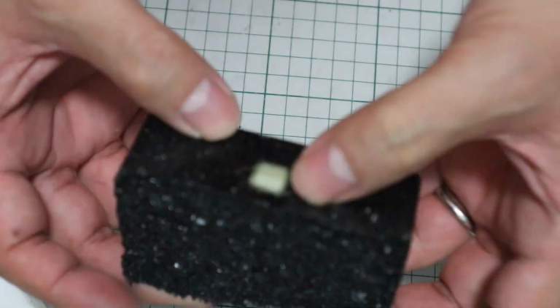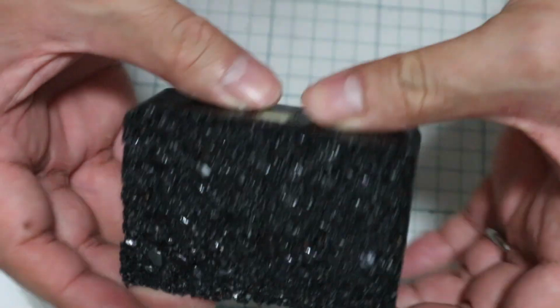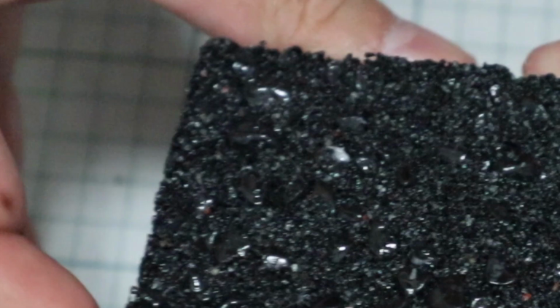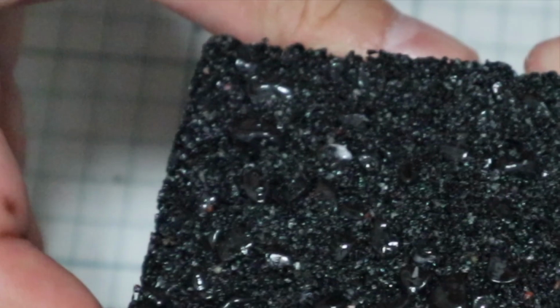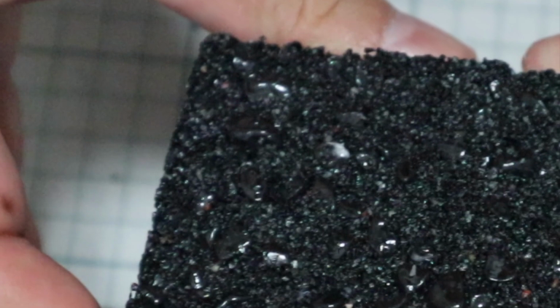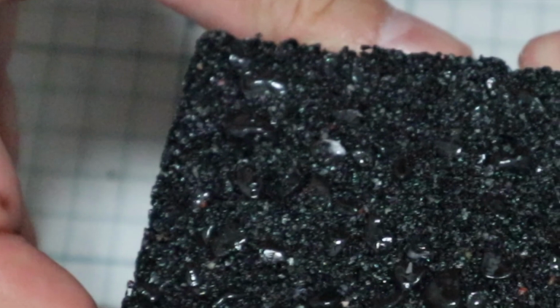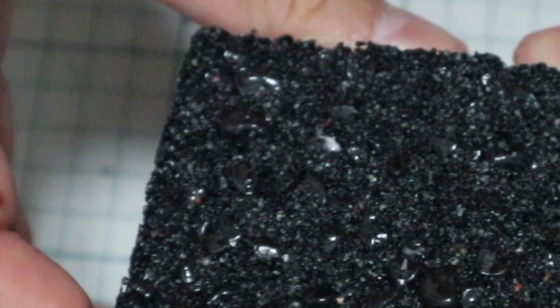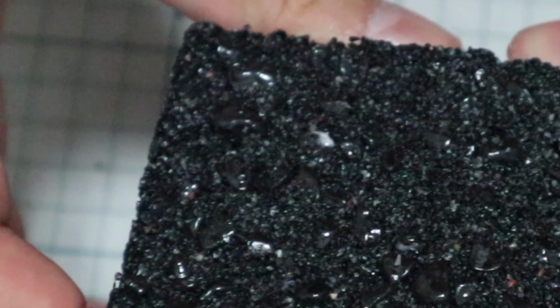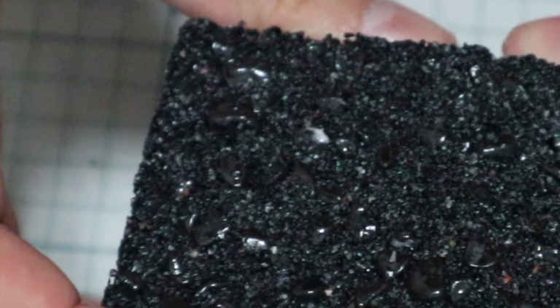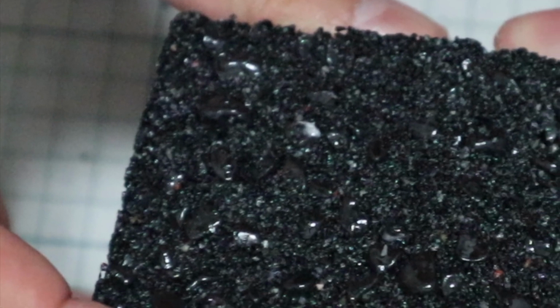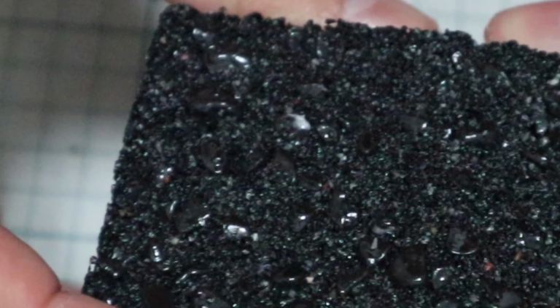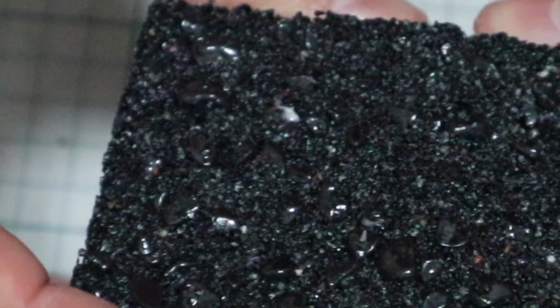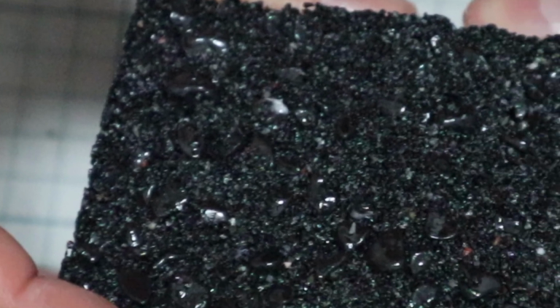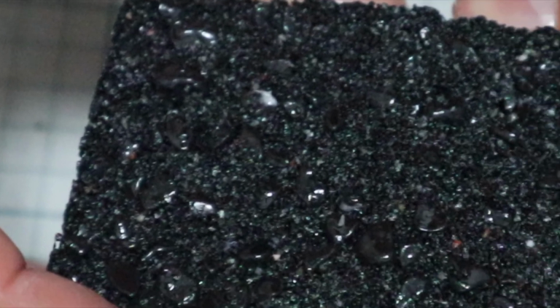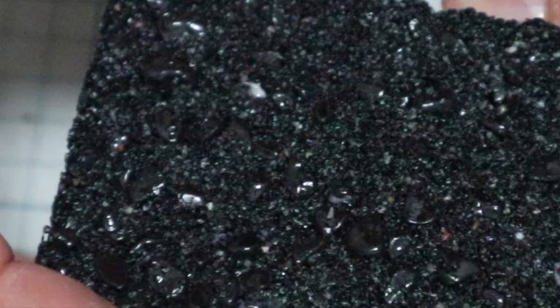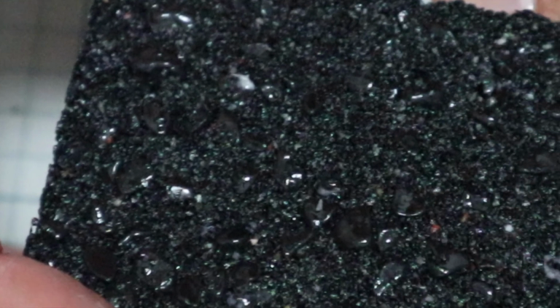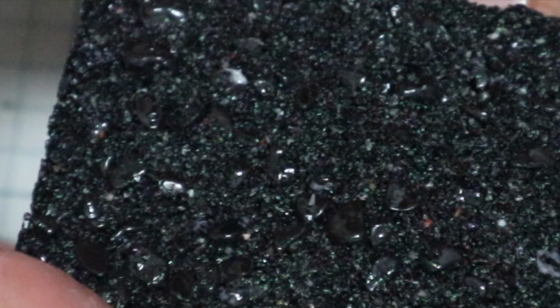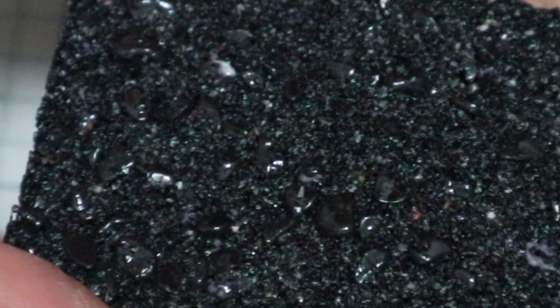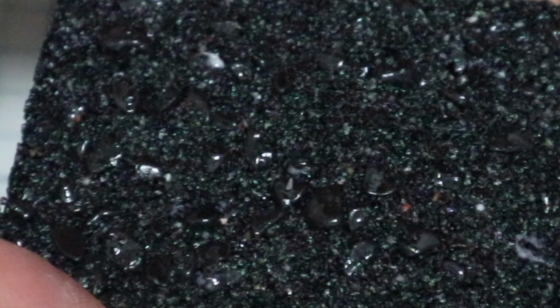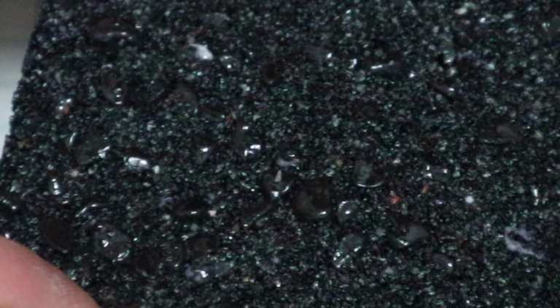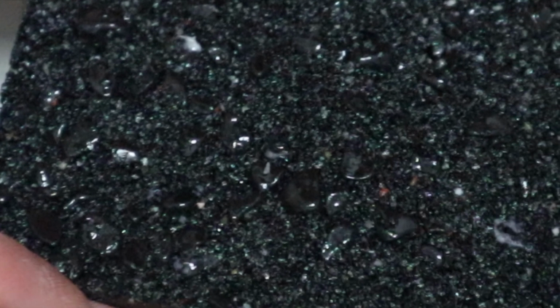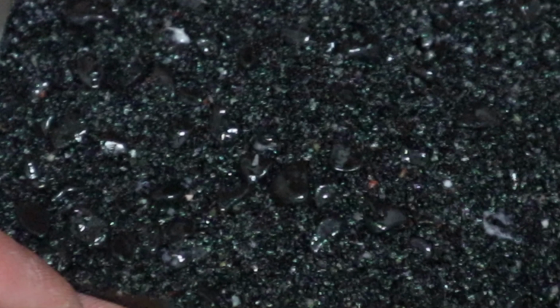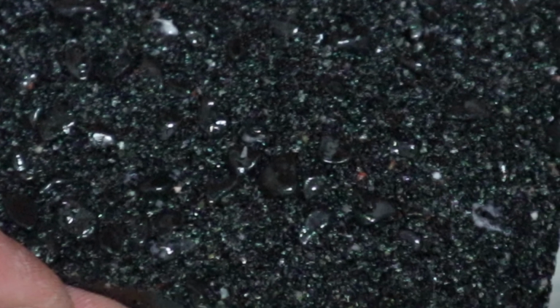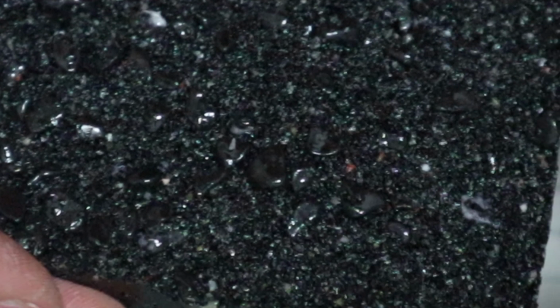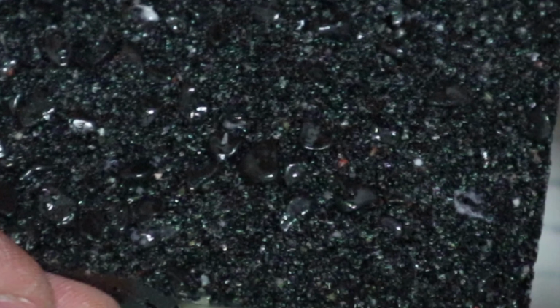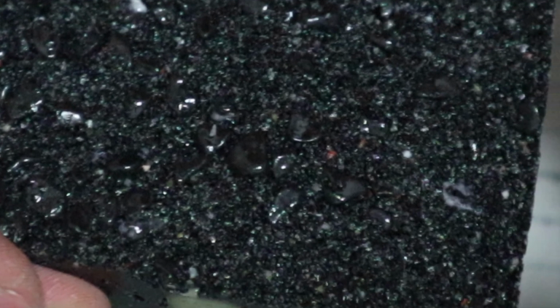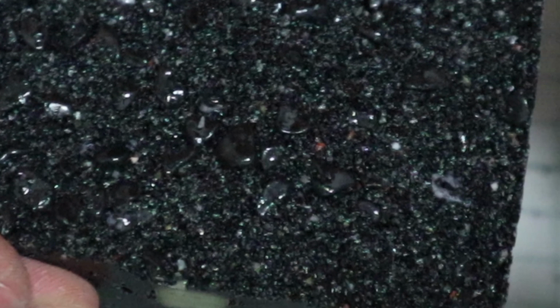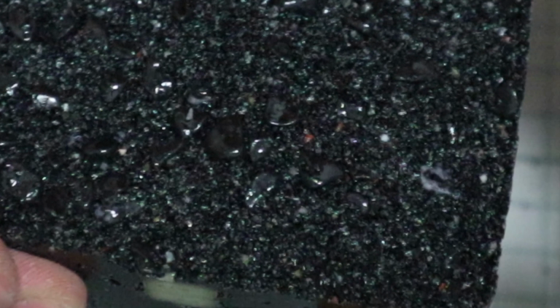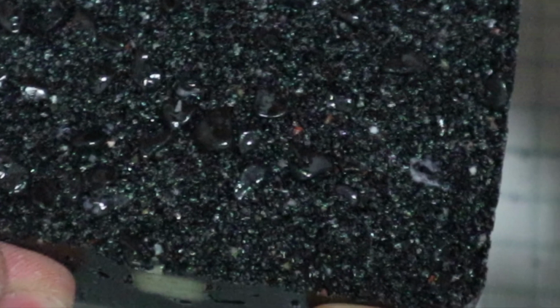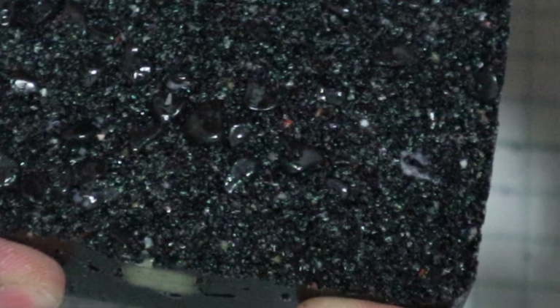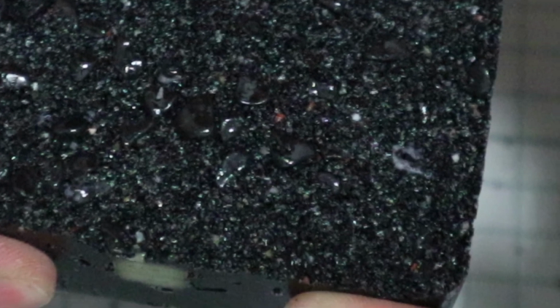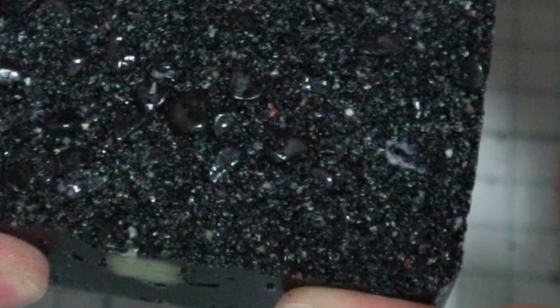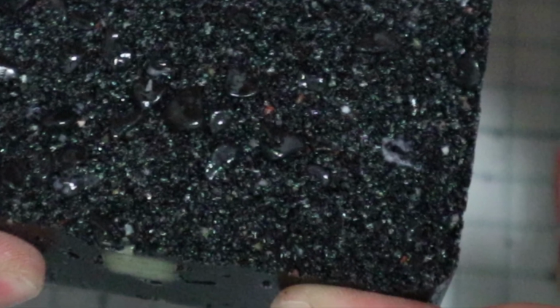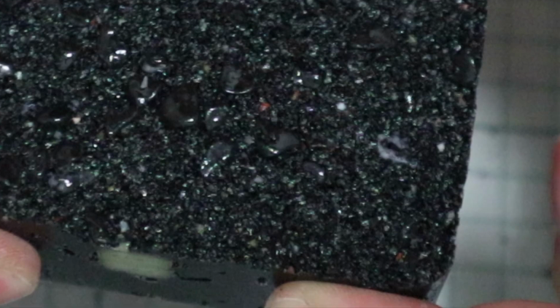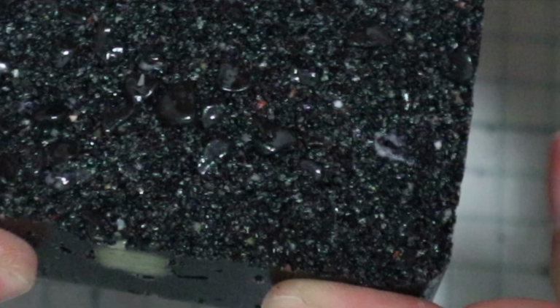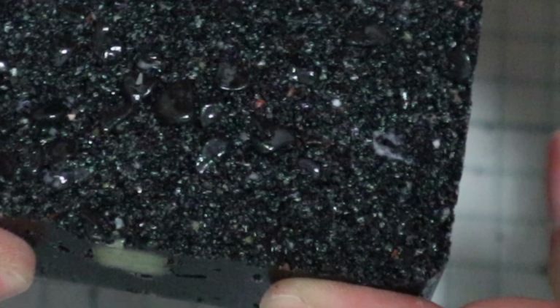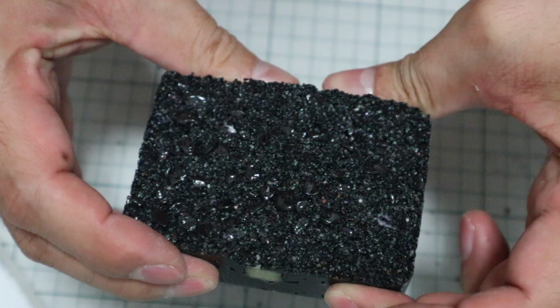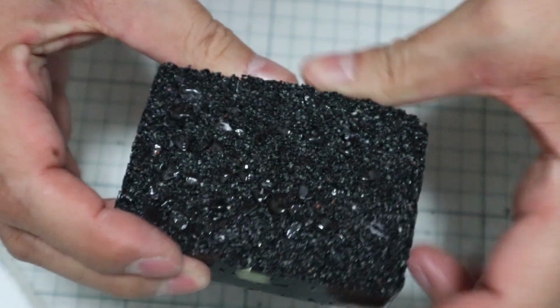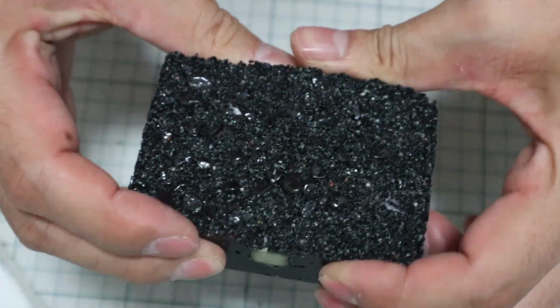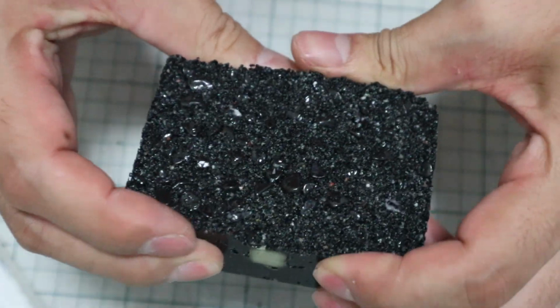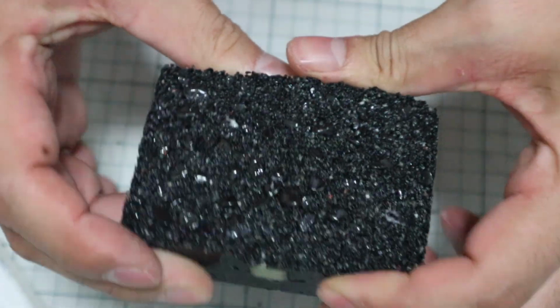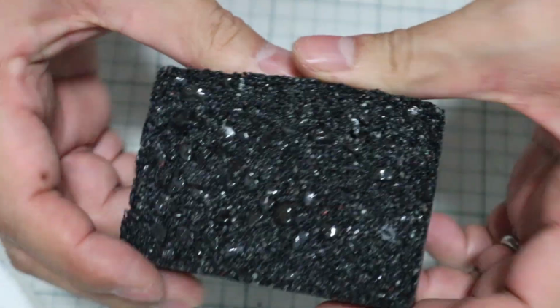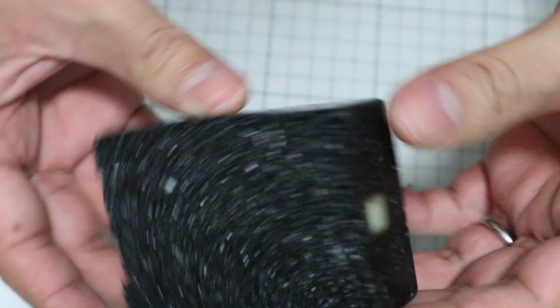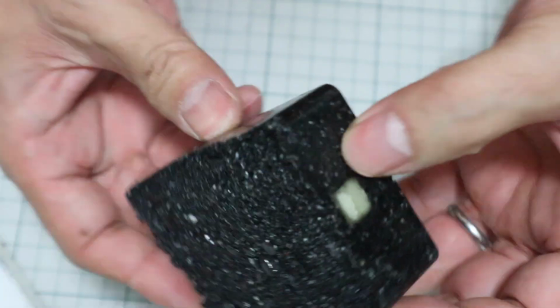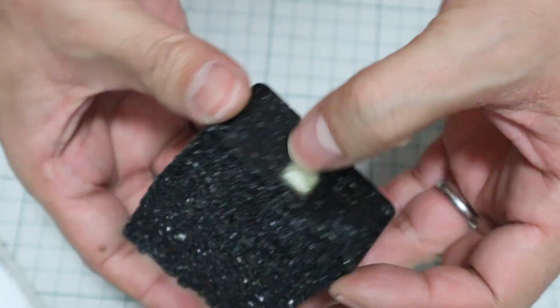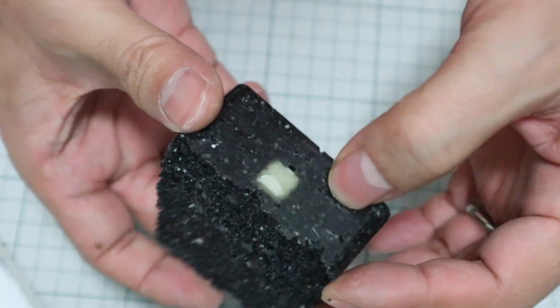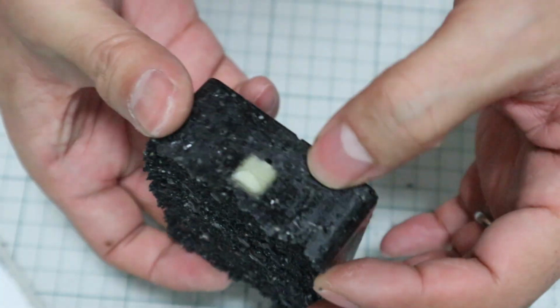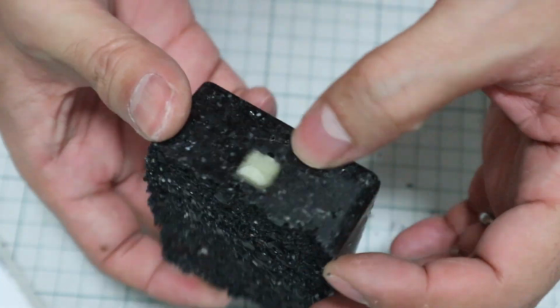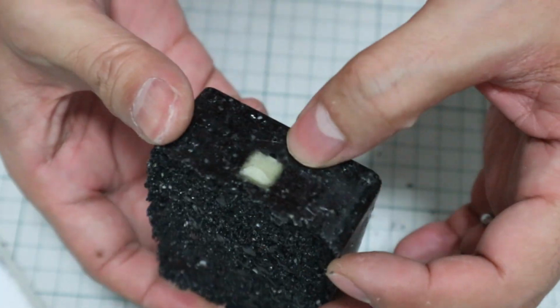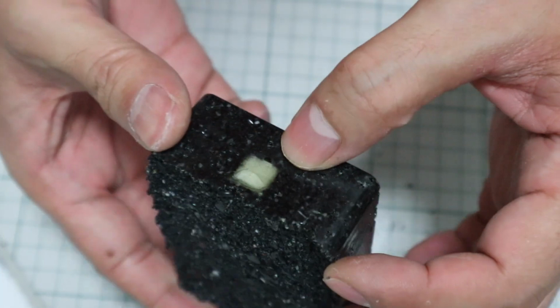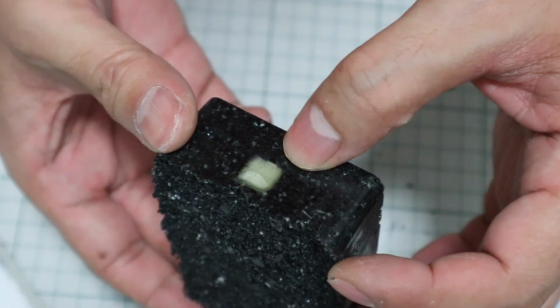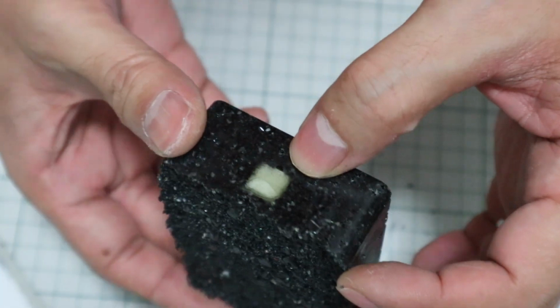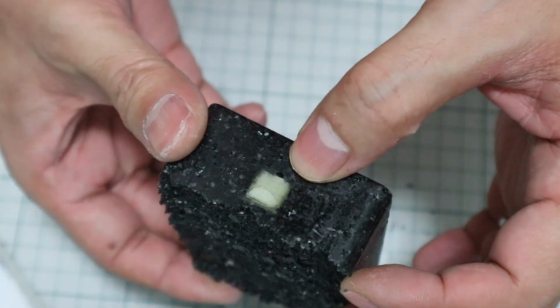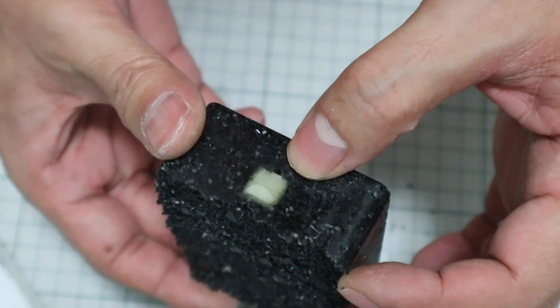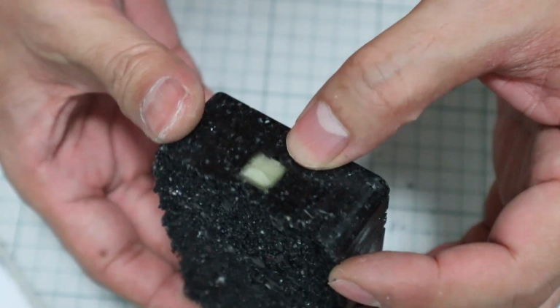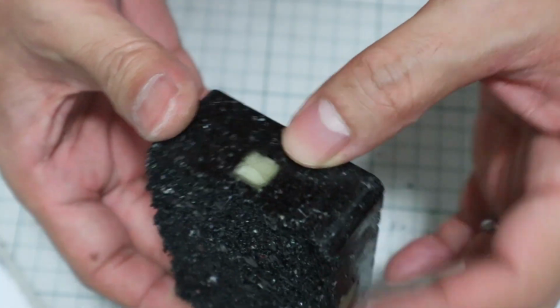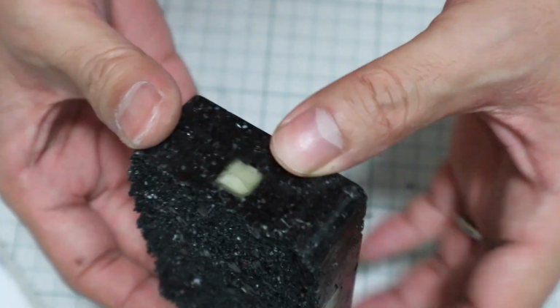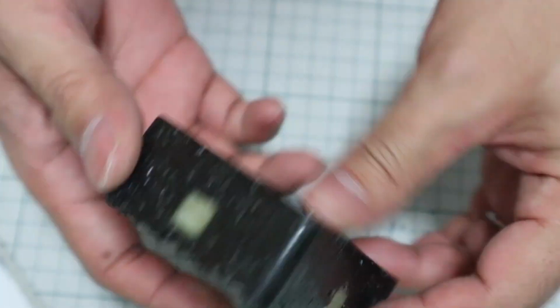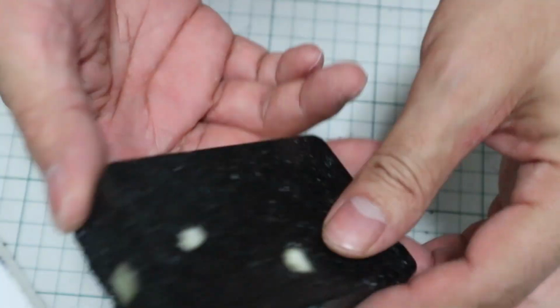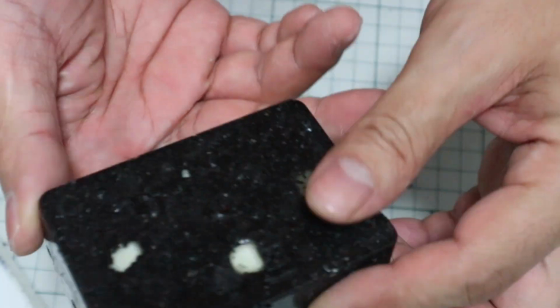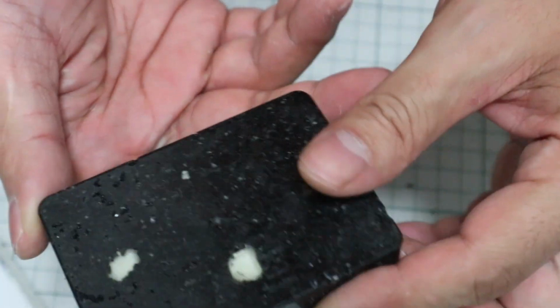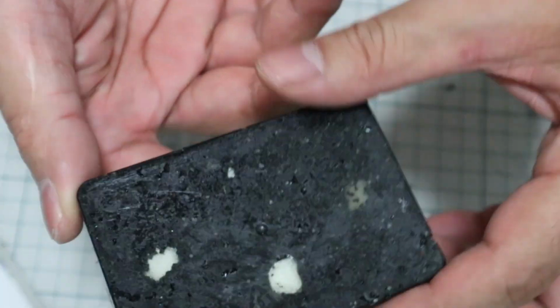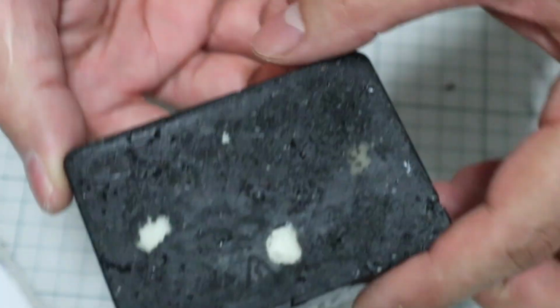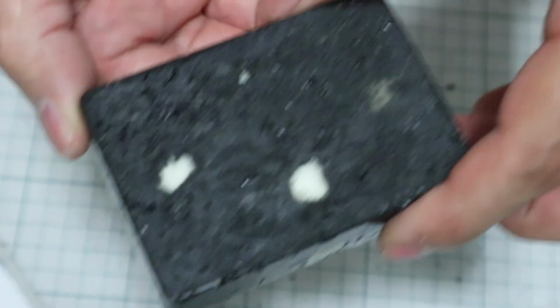In this test, the amount of epoxy was low and the amount of gravel was too much, so the air did not escape properly.